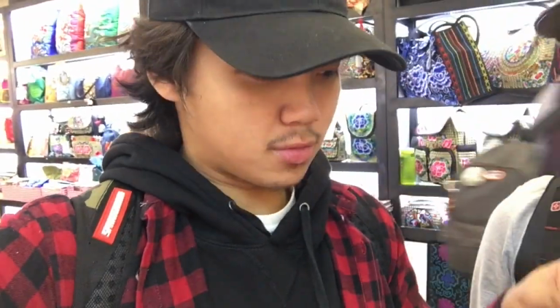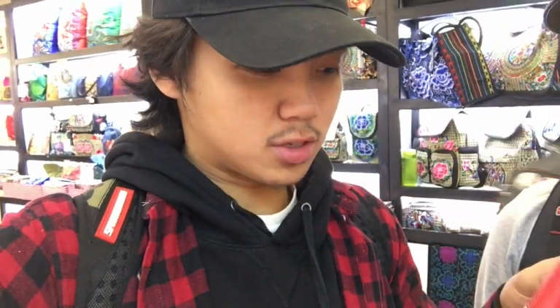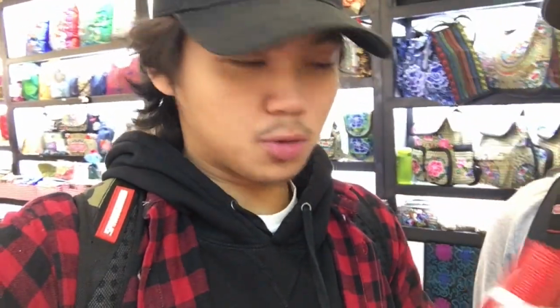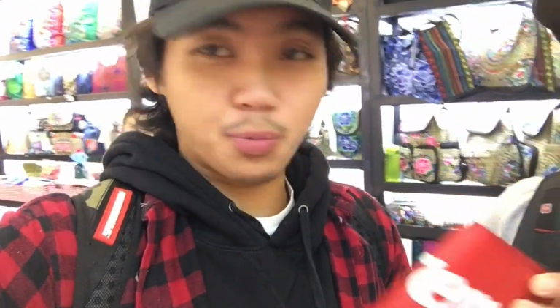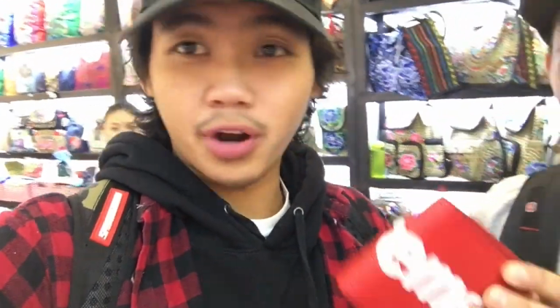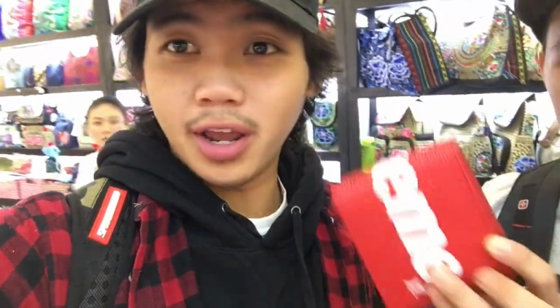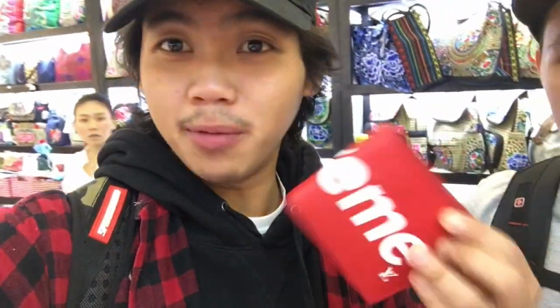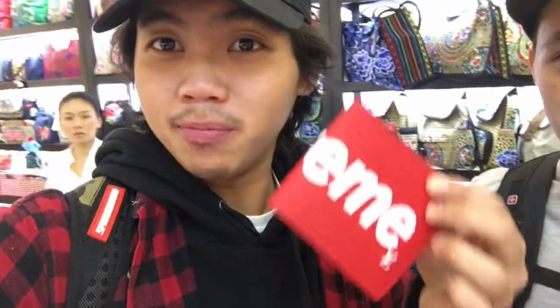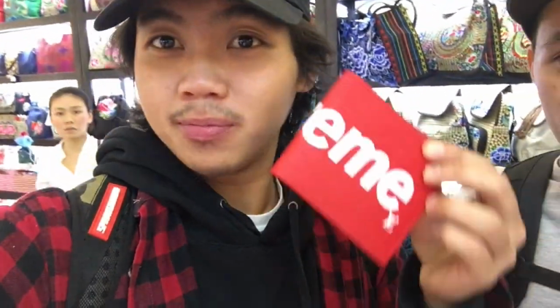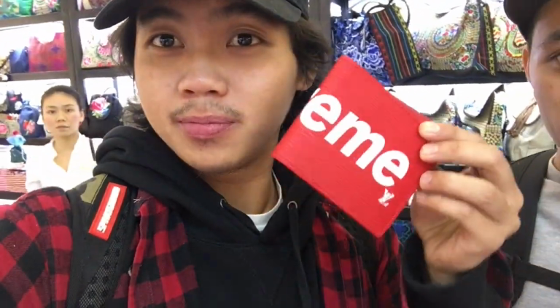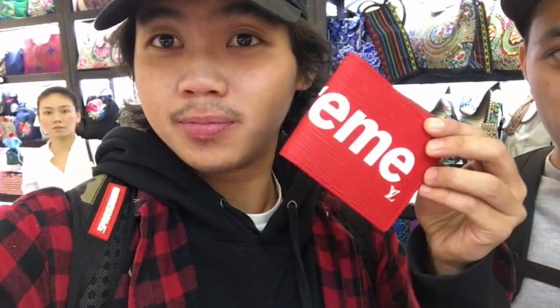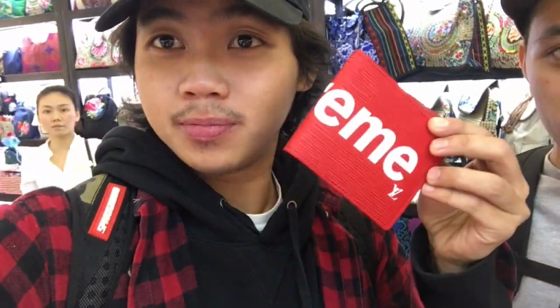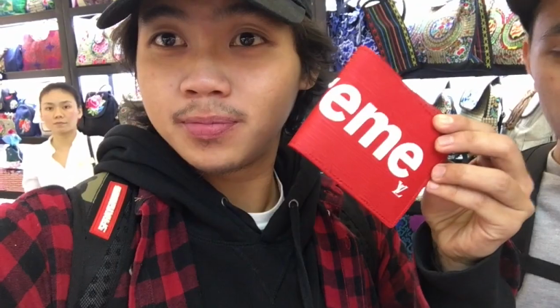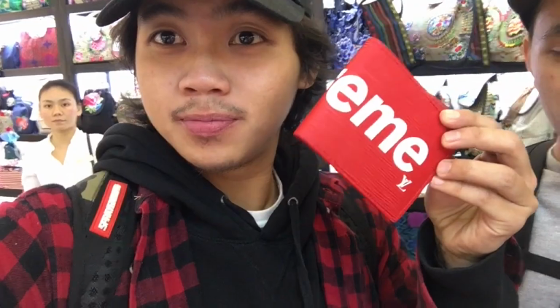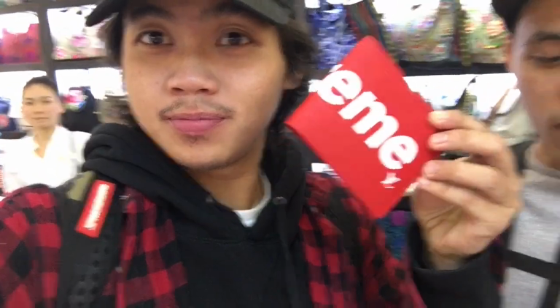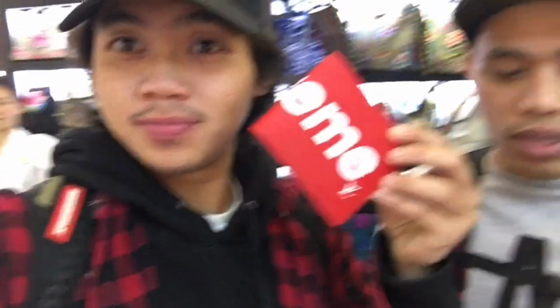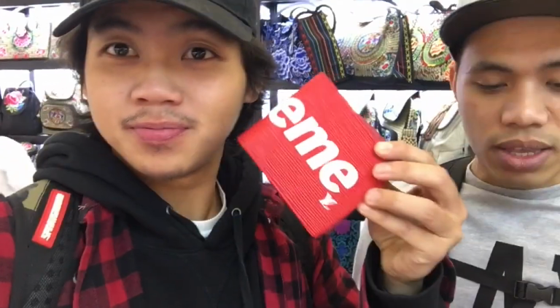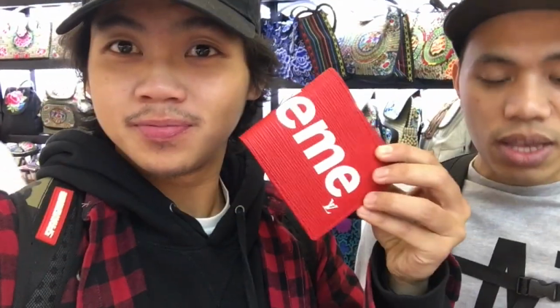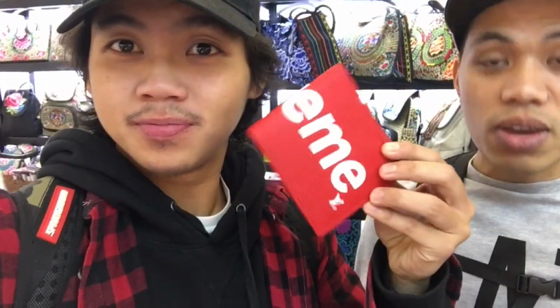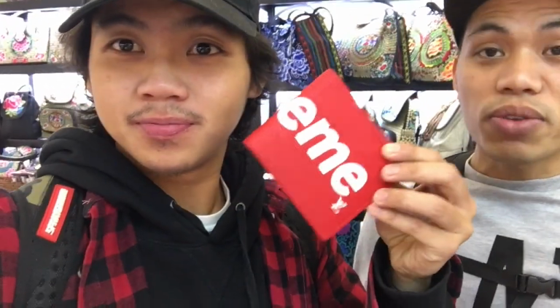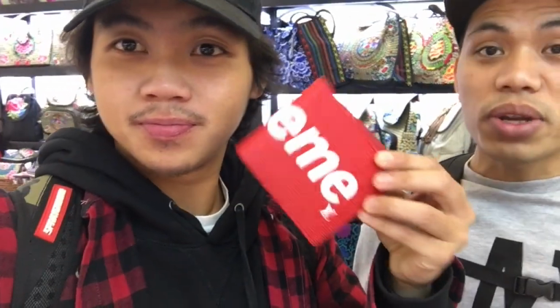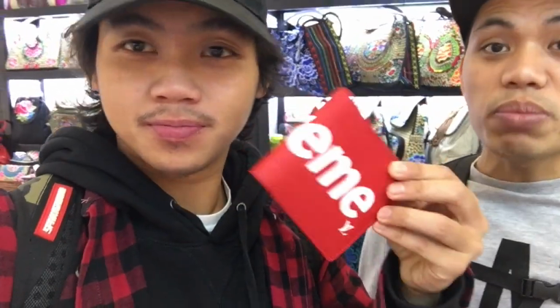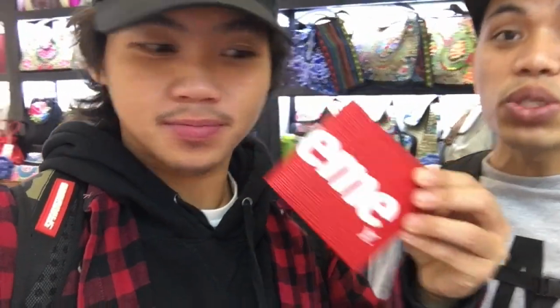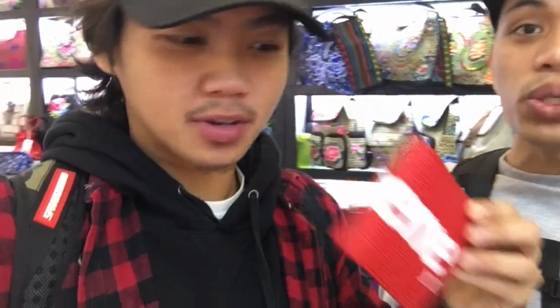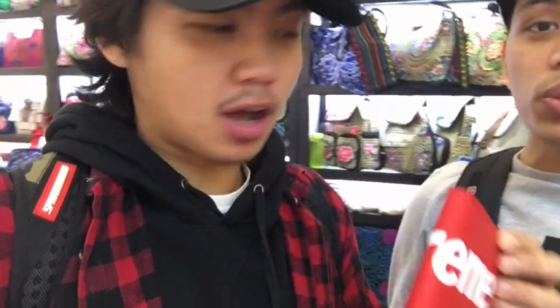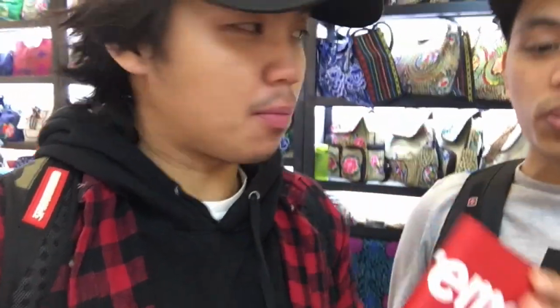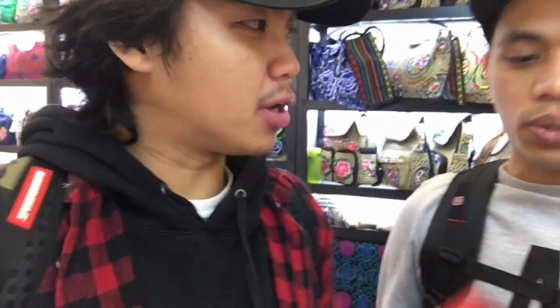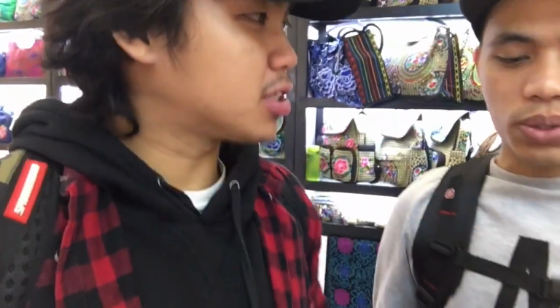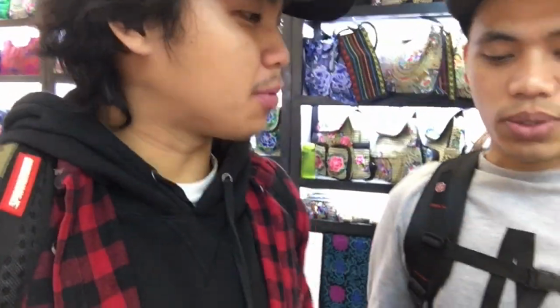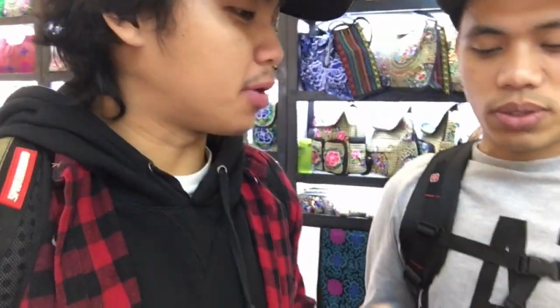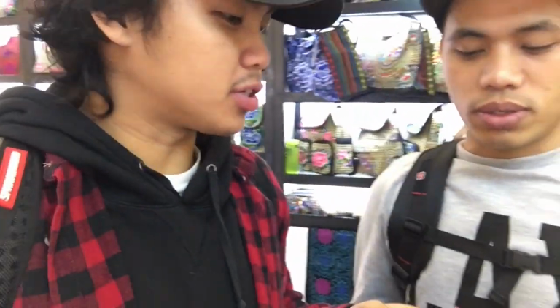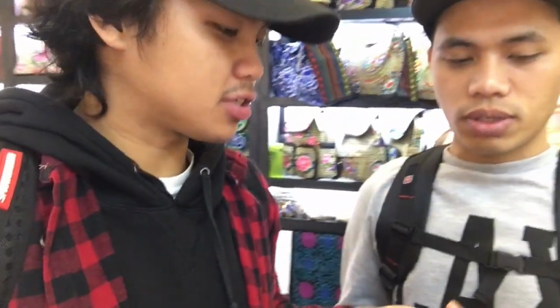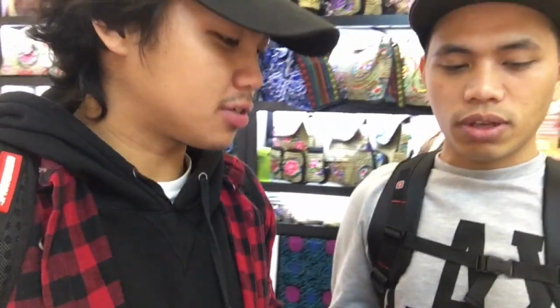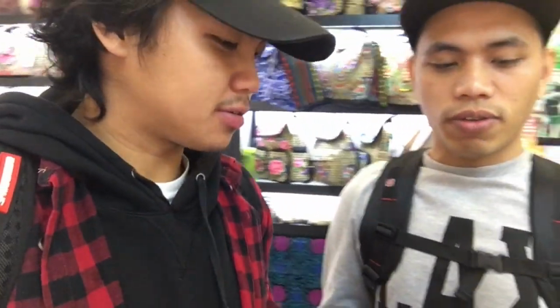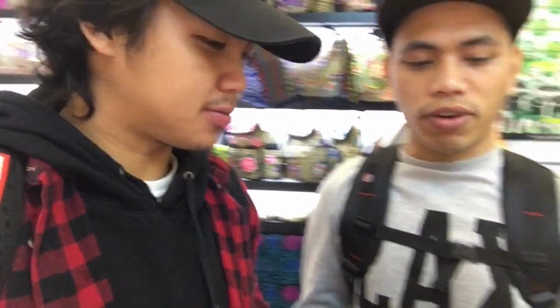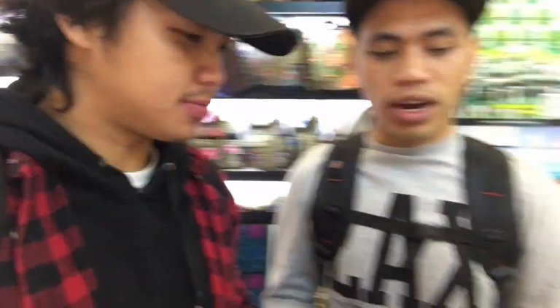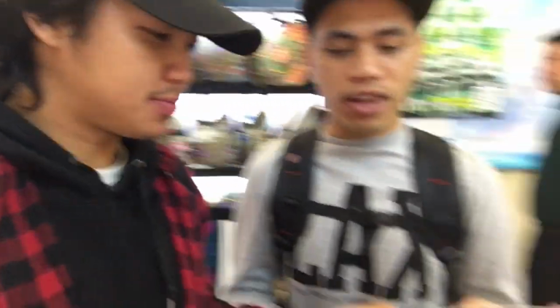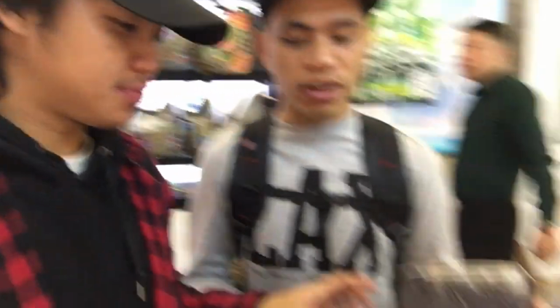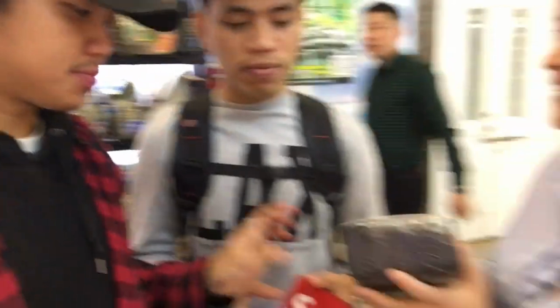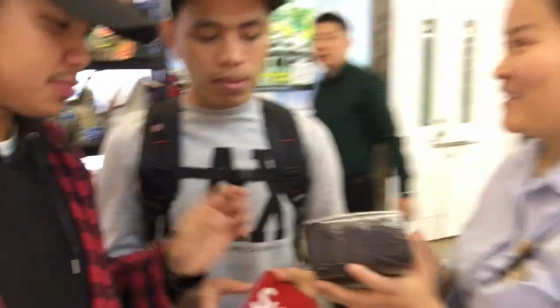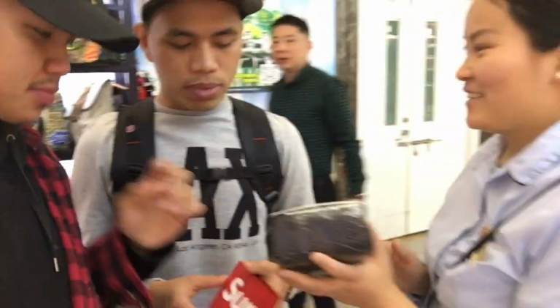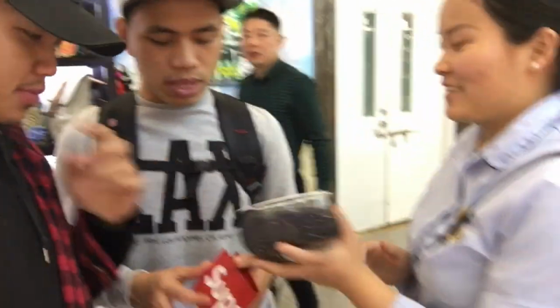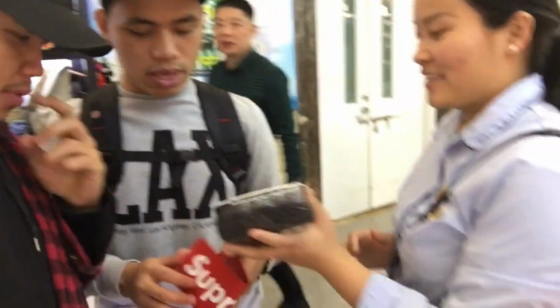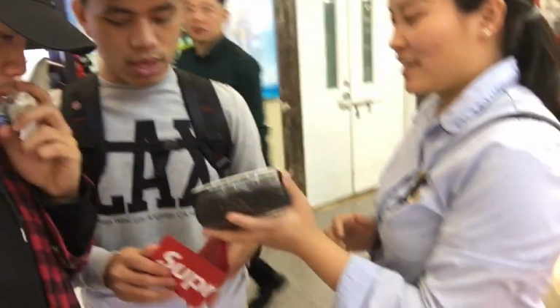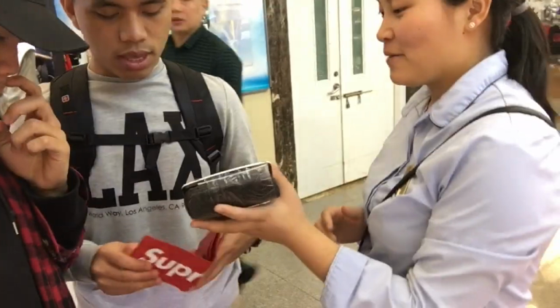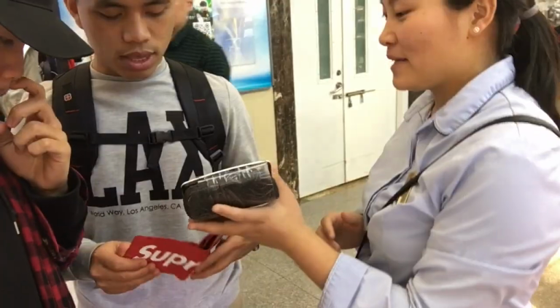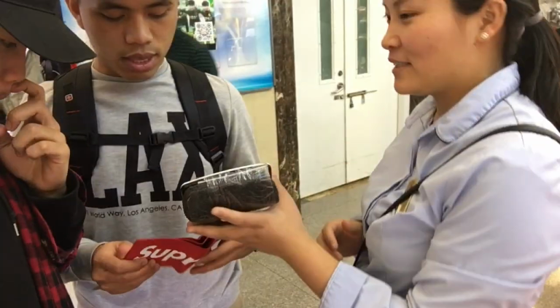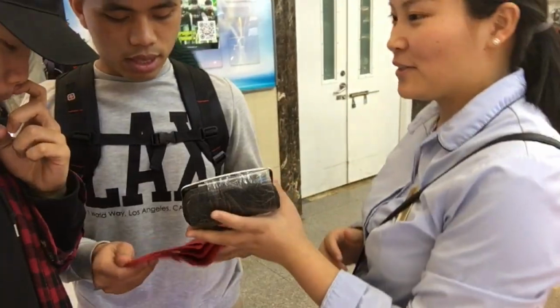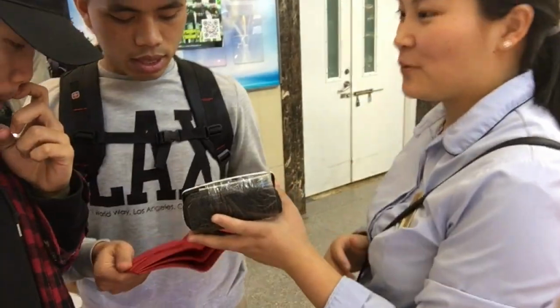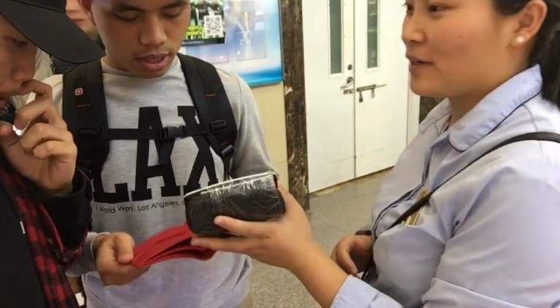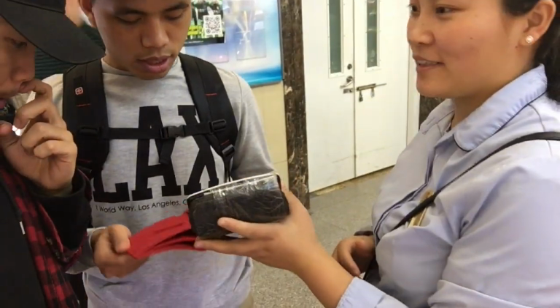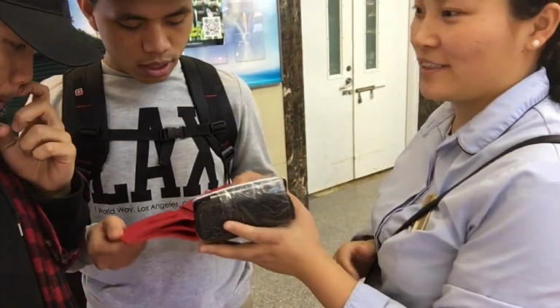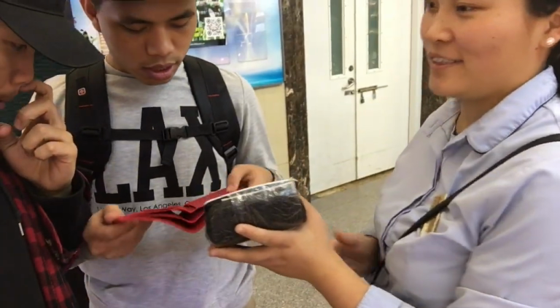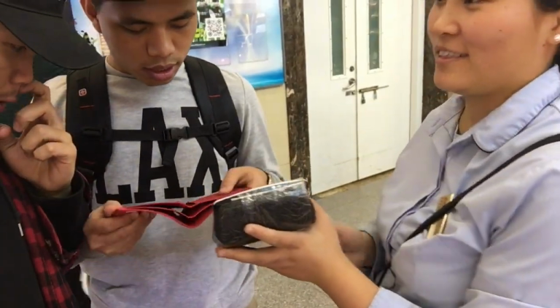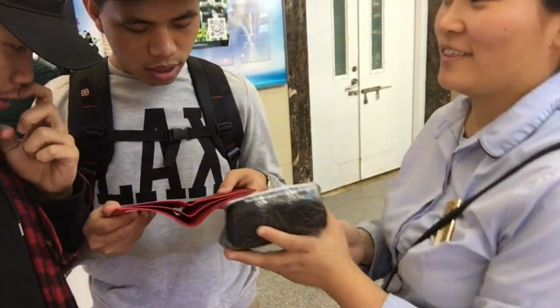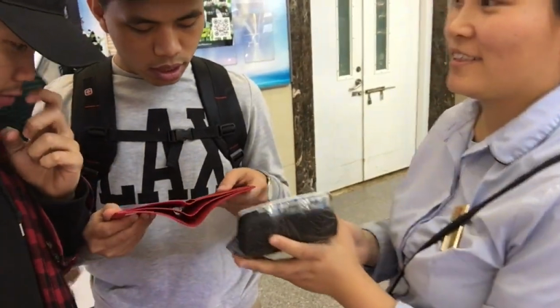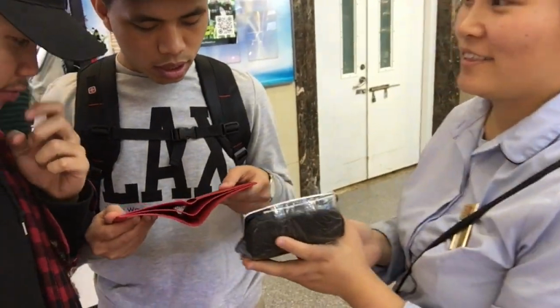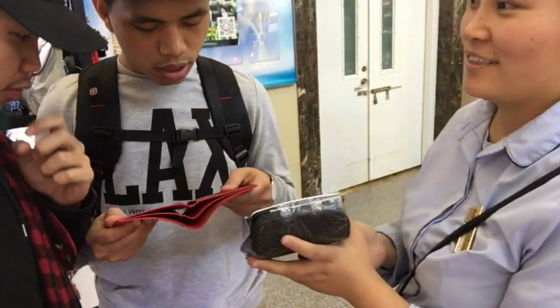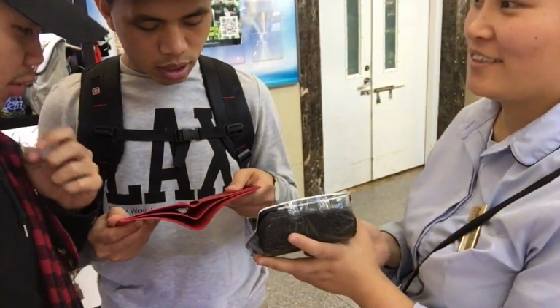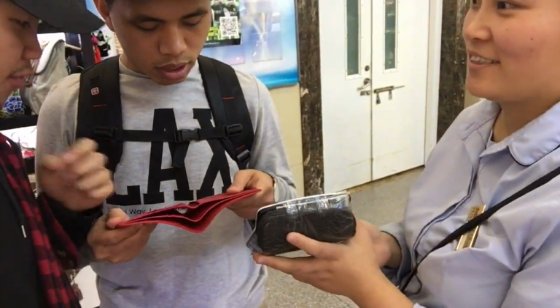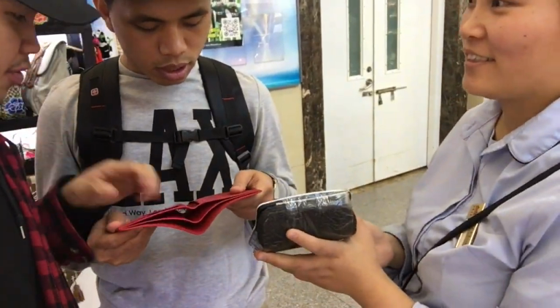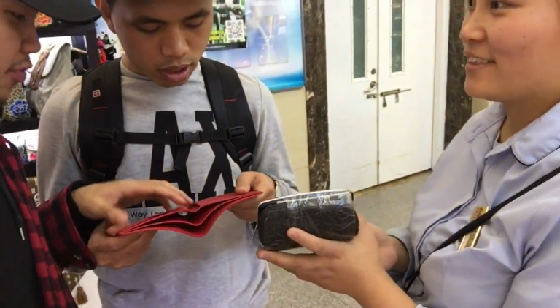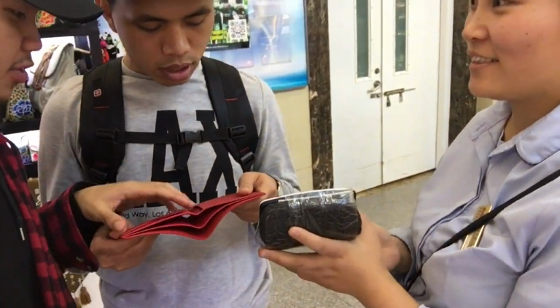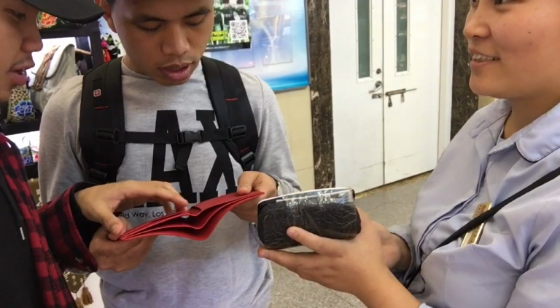Supreme! How much? $400. How much do you want? $450.